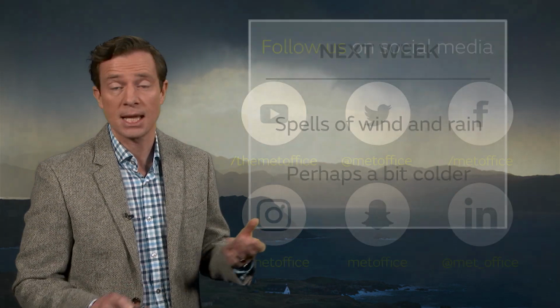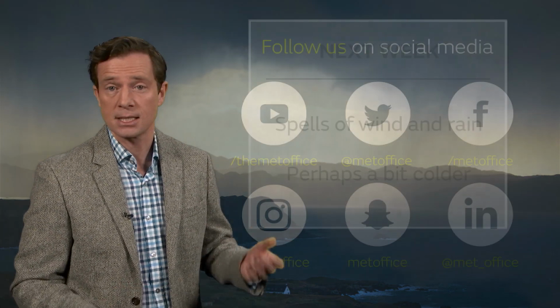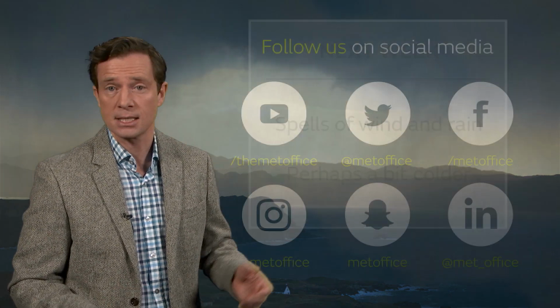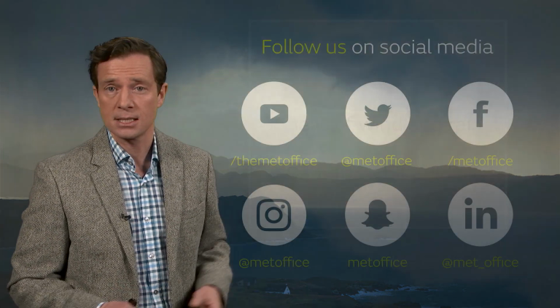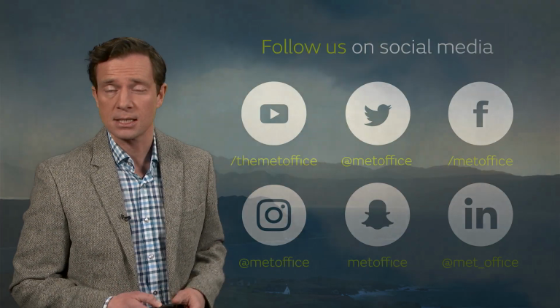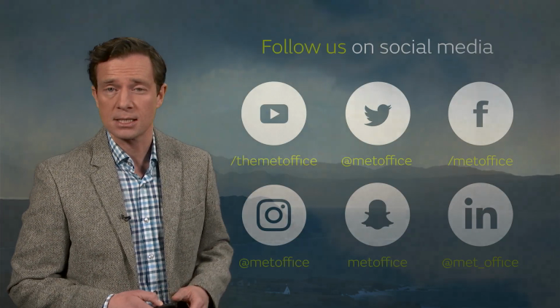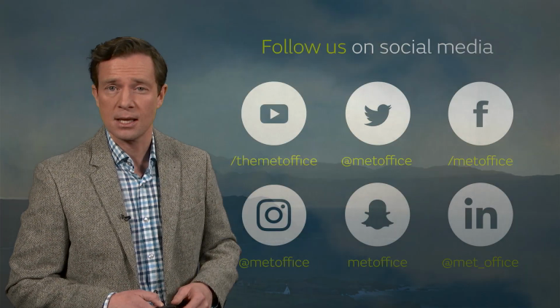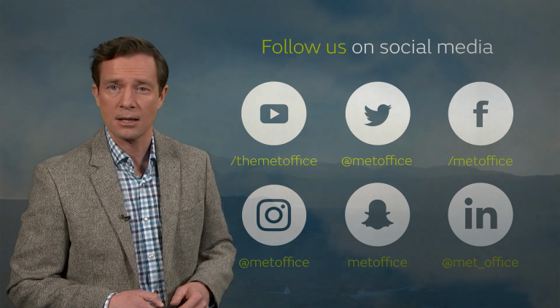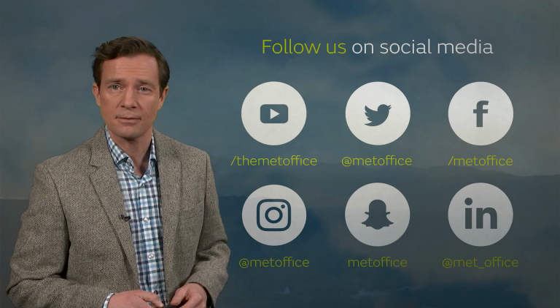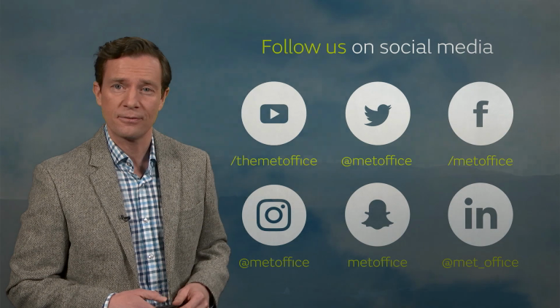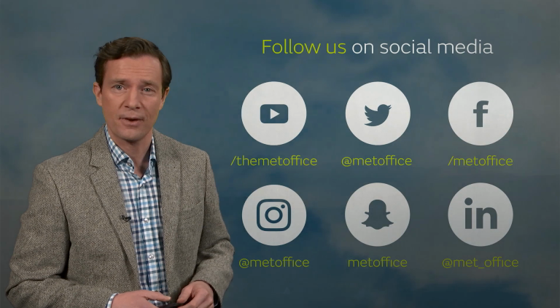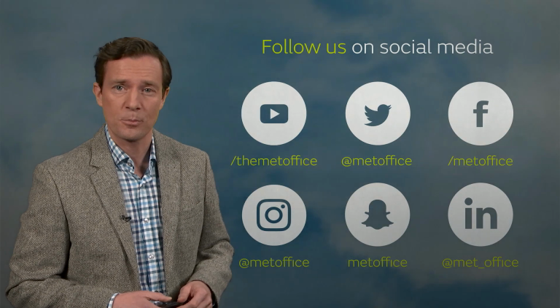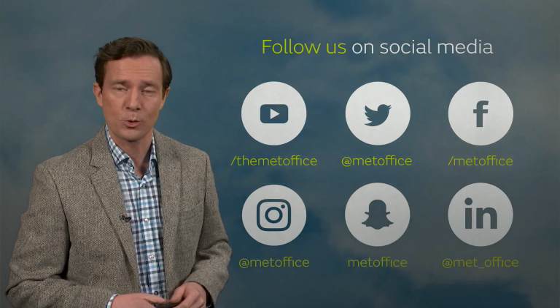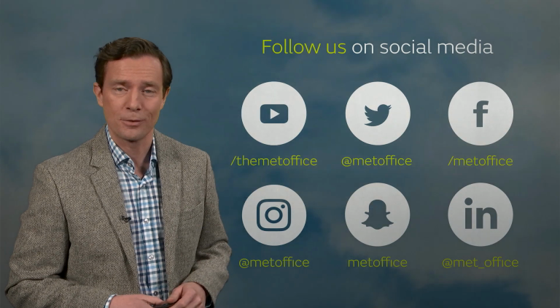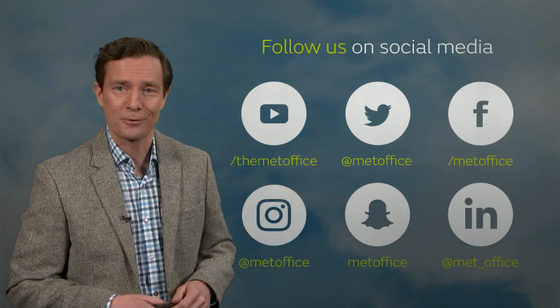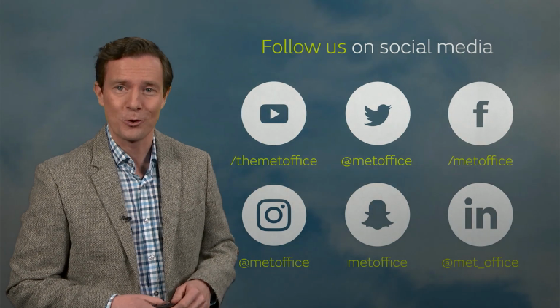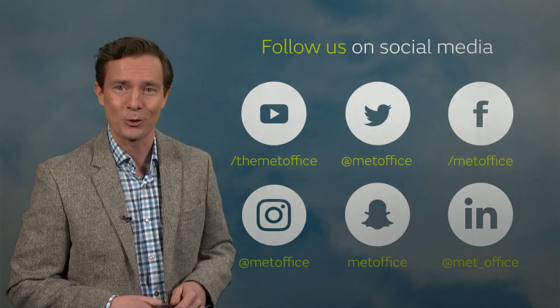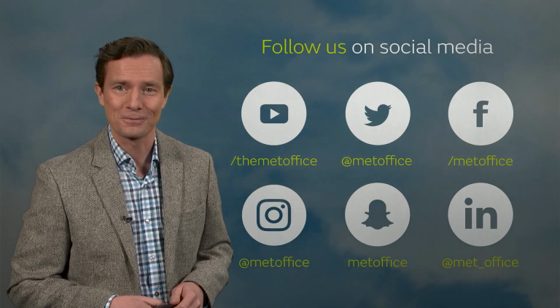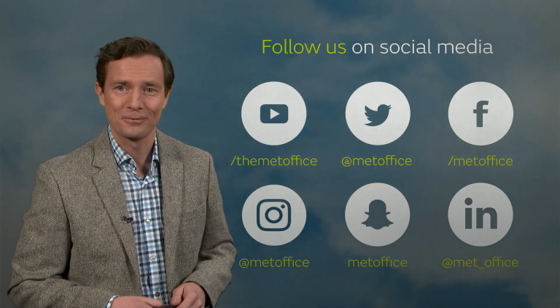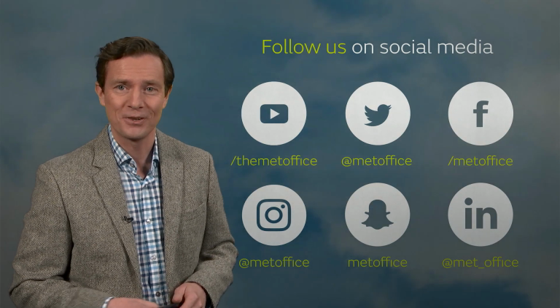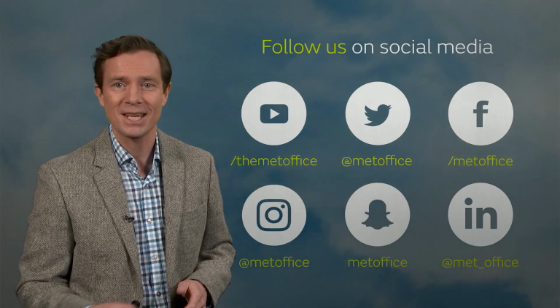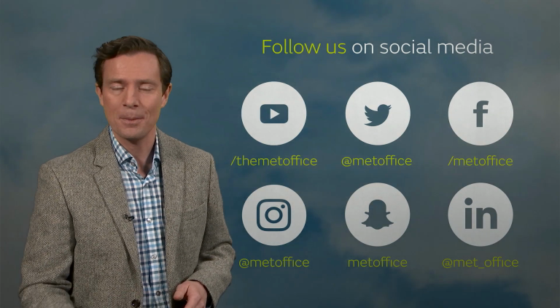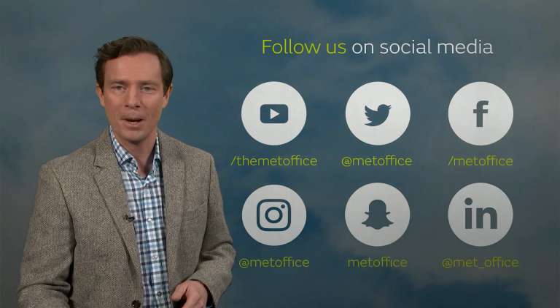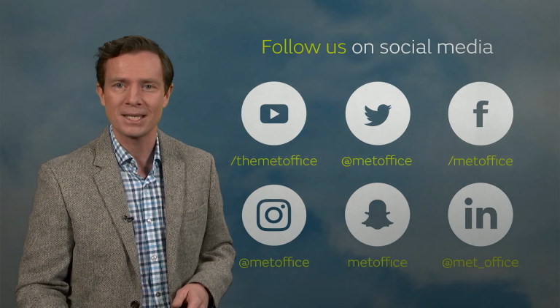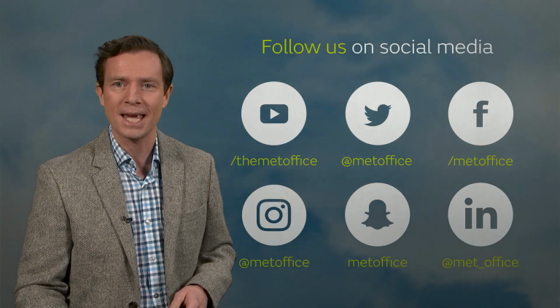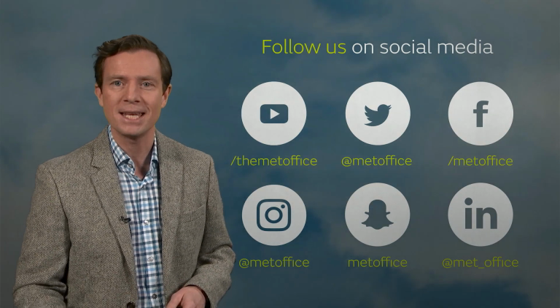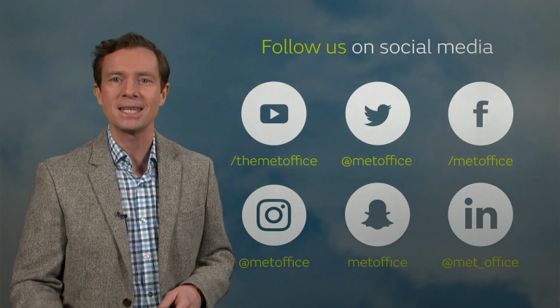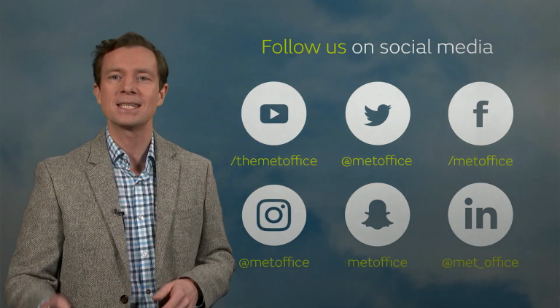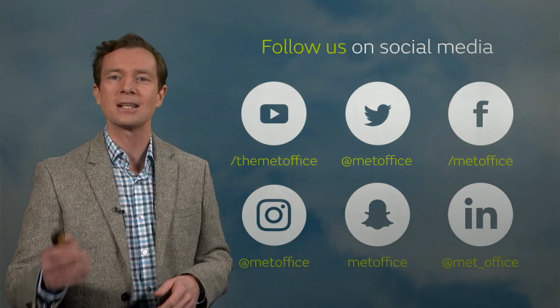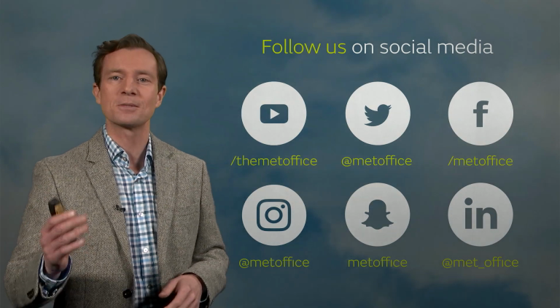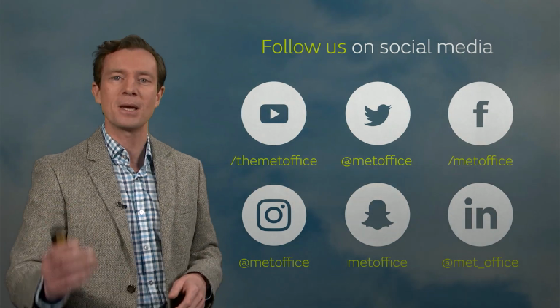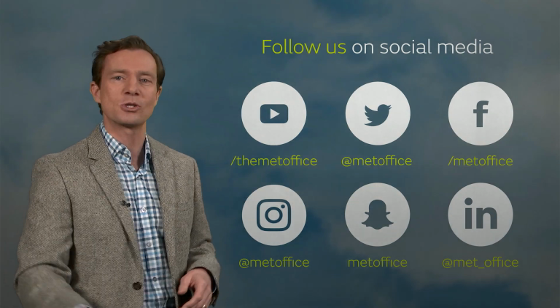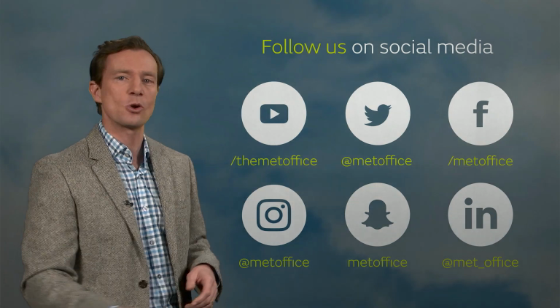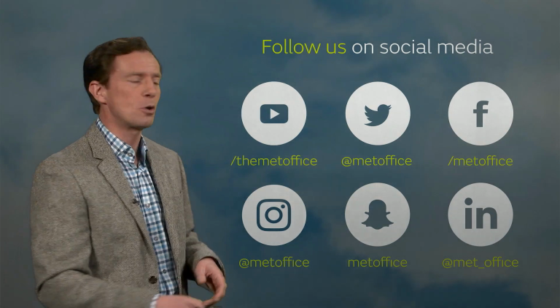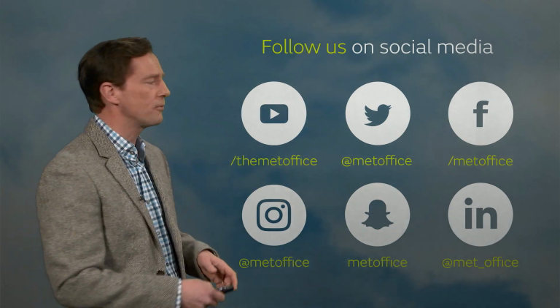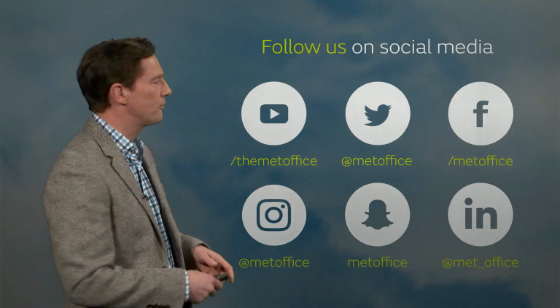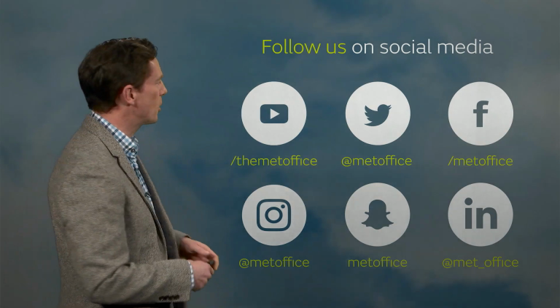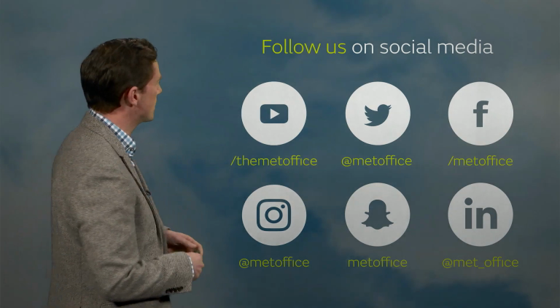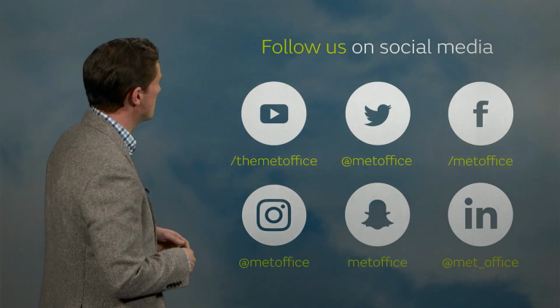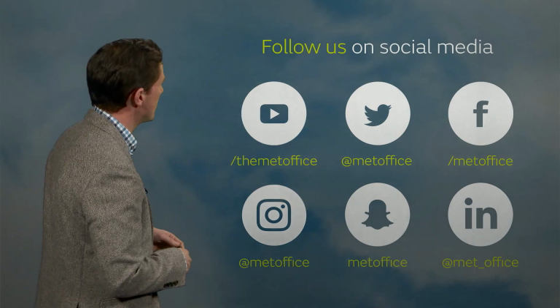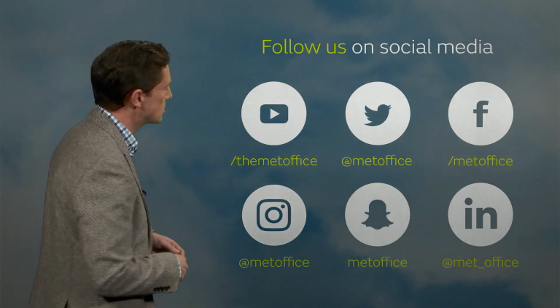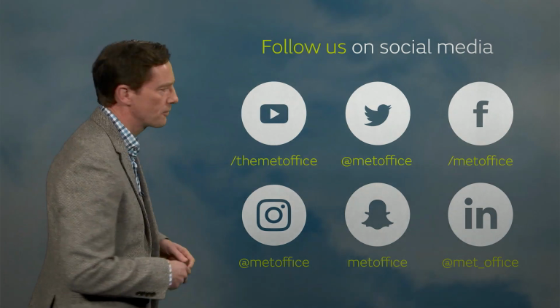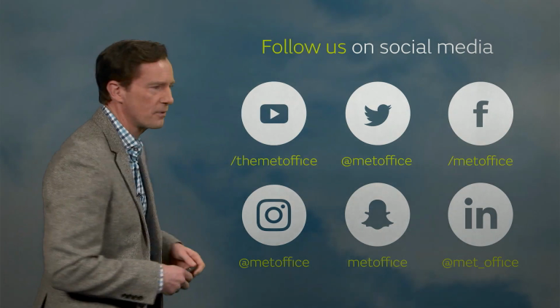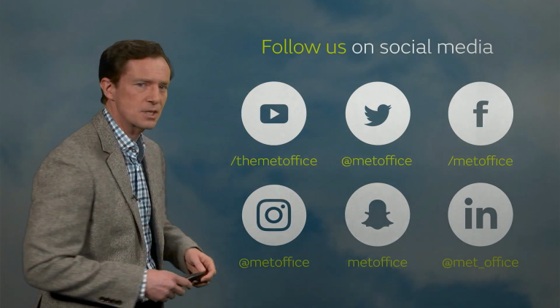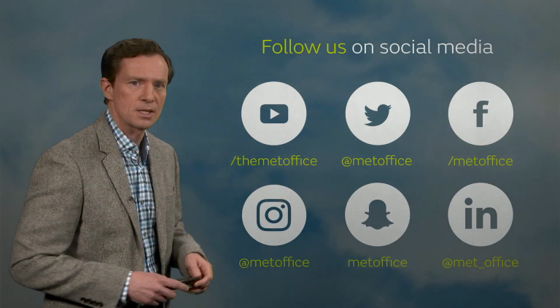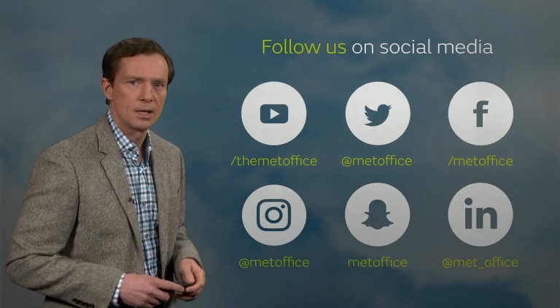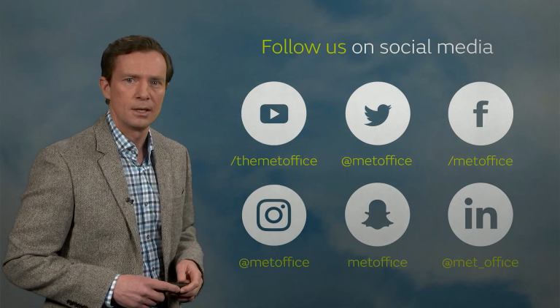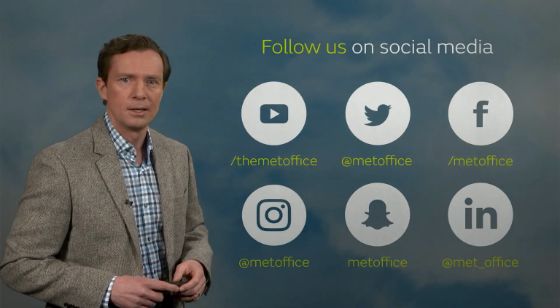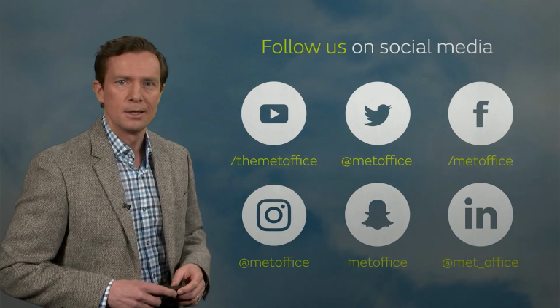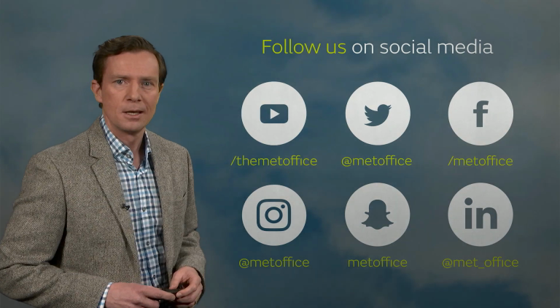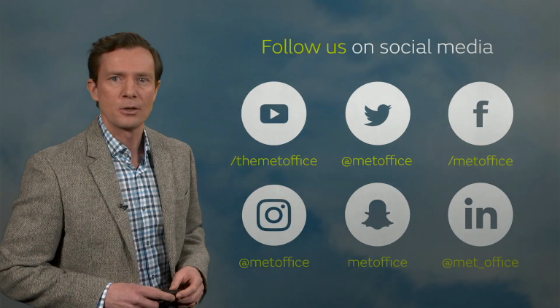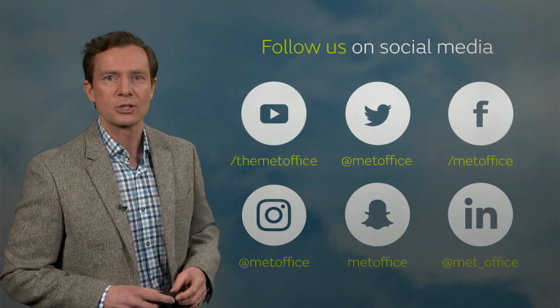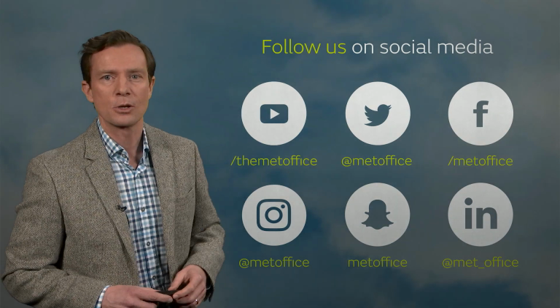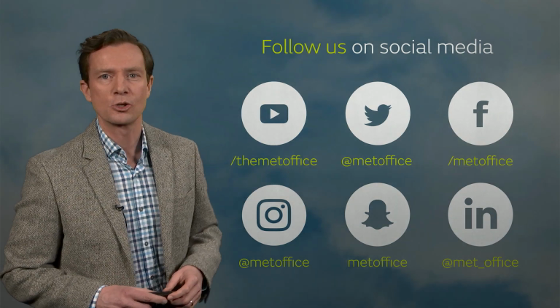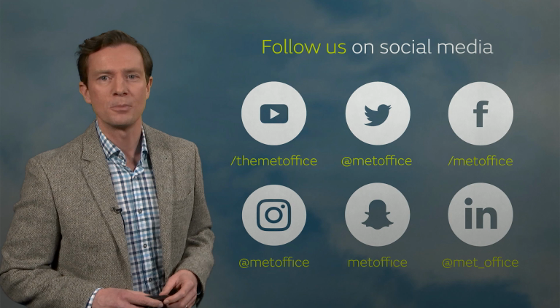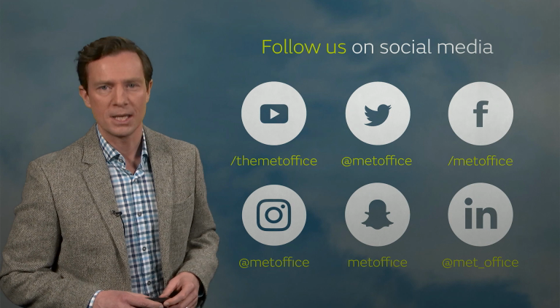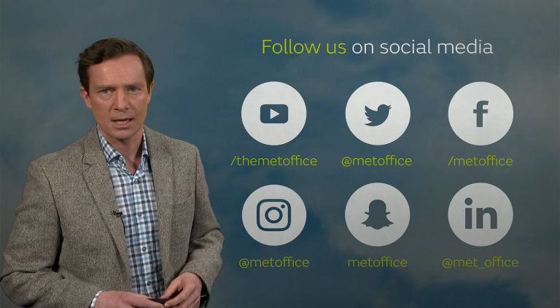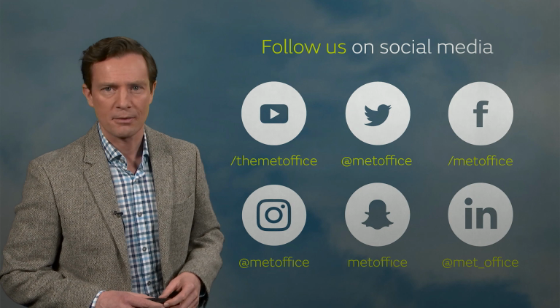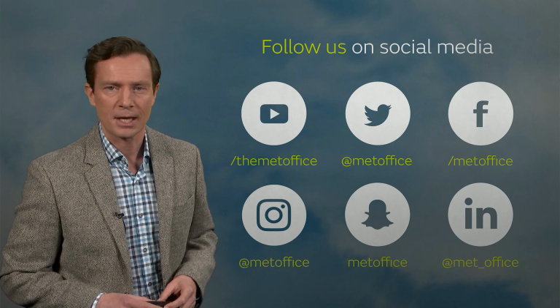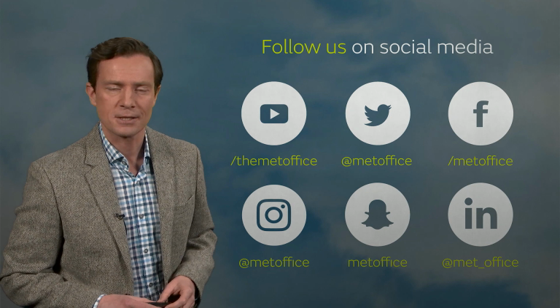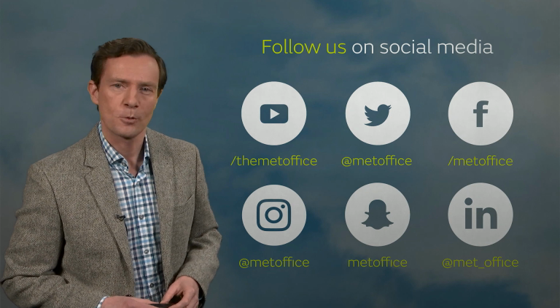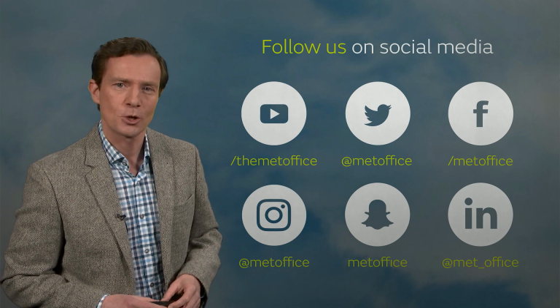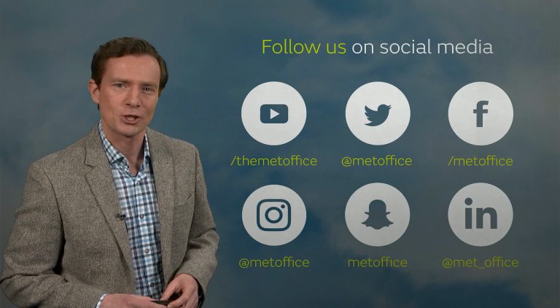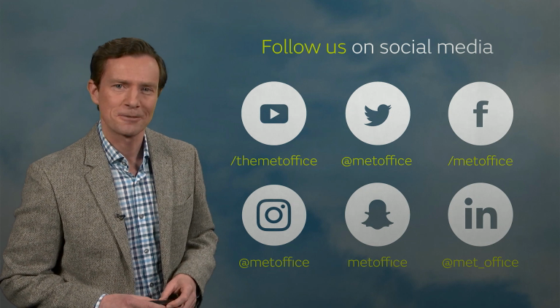That takes us into the start of February. For day-by-day details, make sure you're following the Met Office on social media. Thanks for watching.